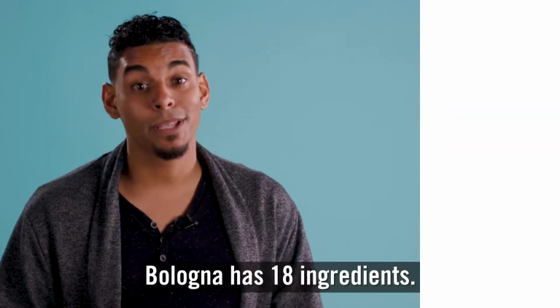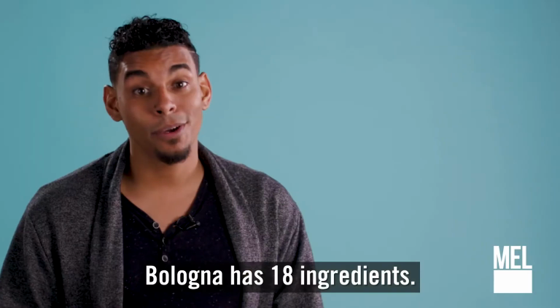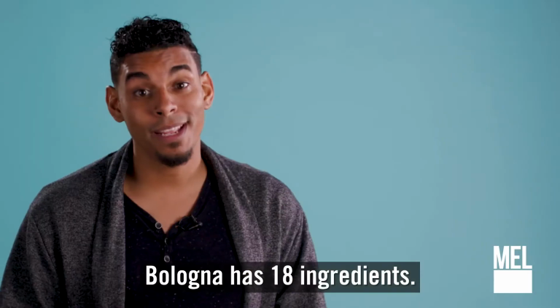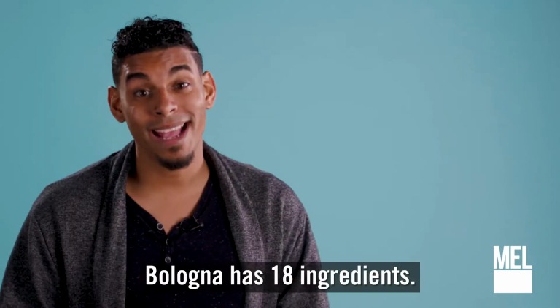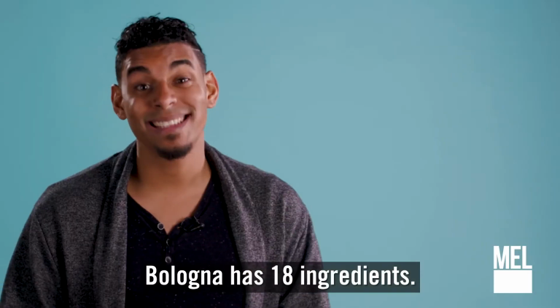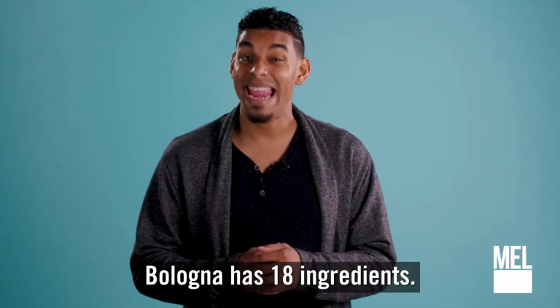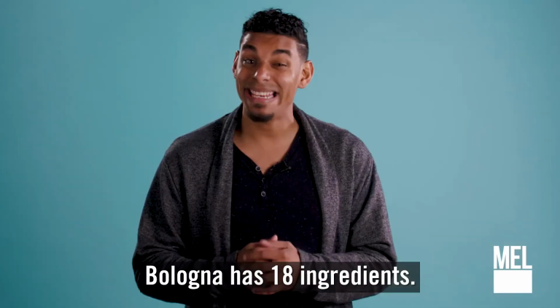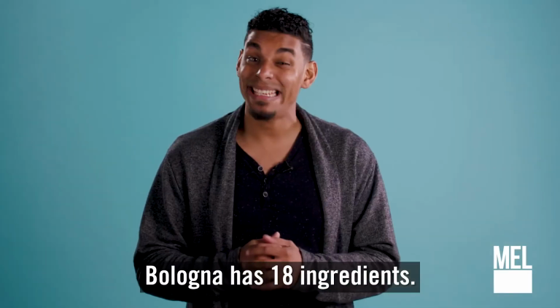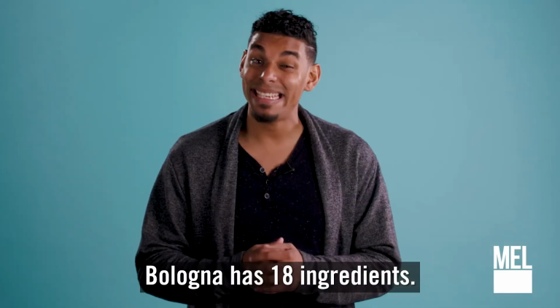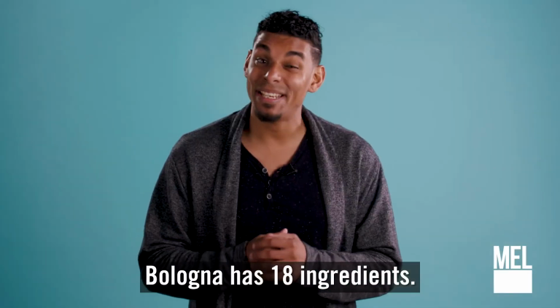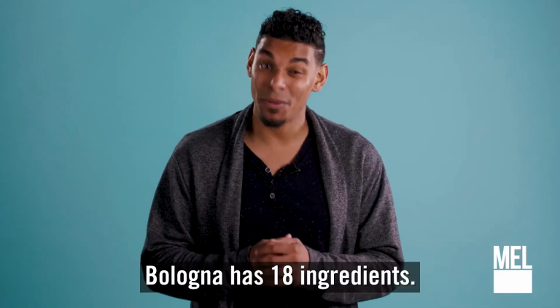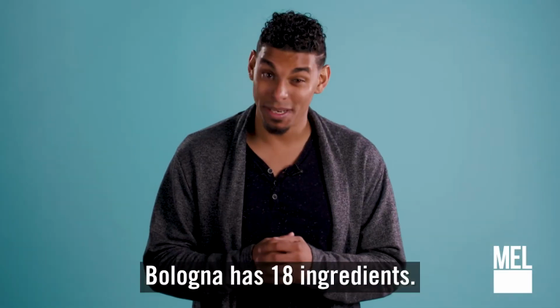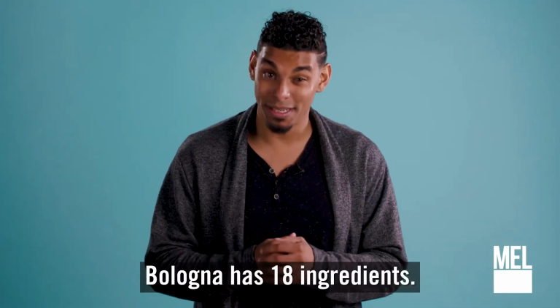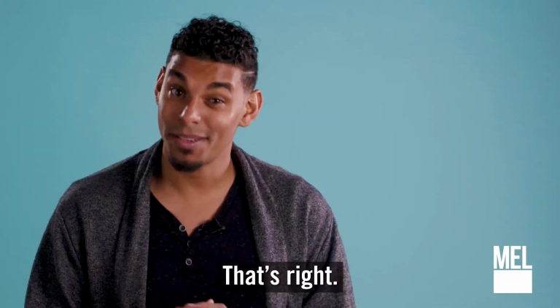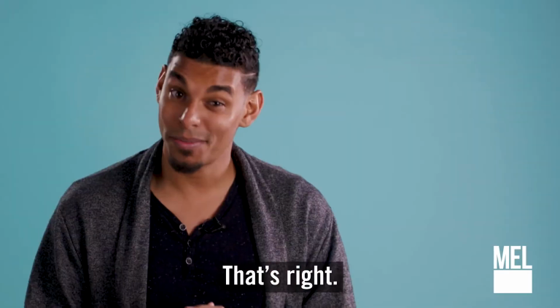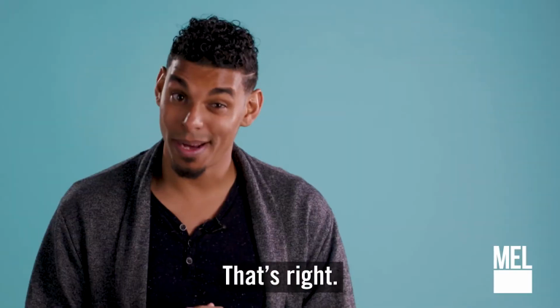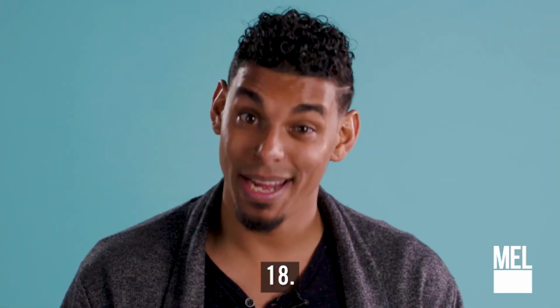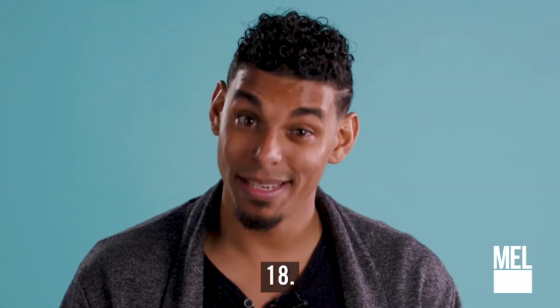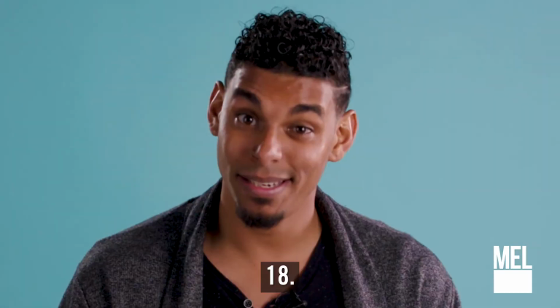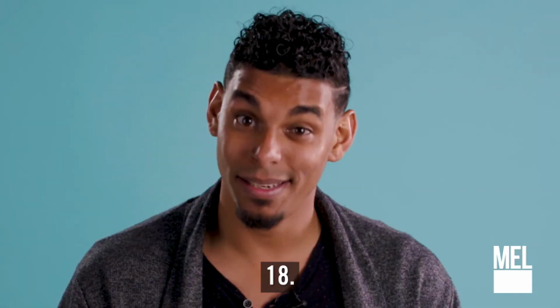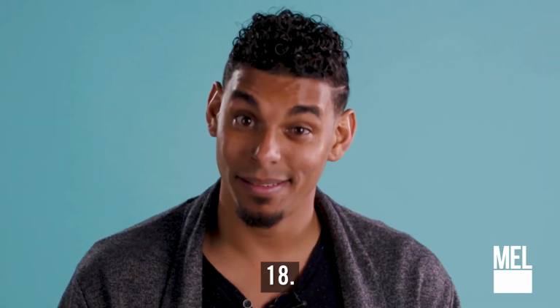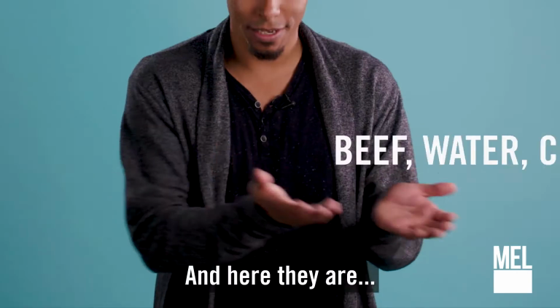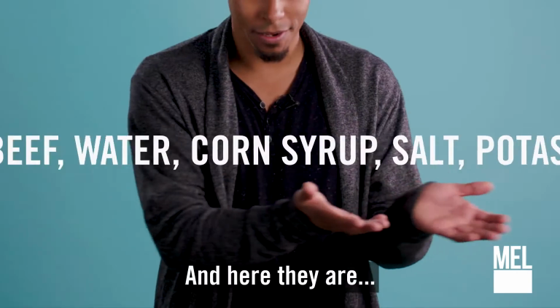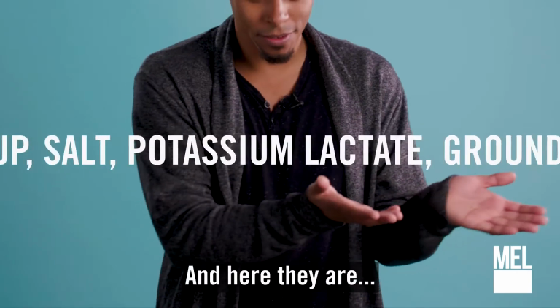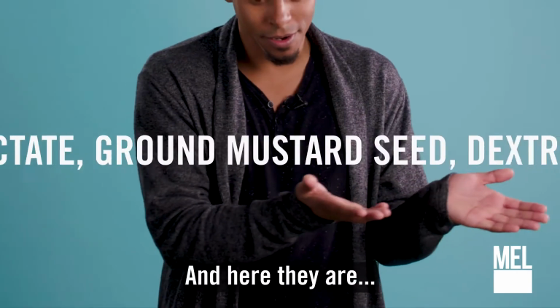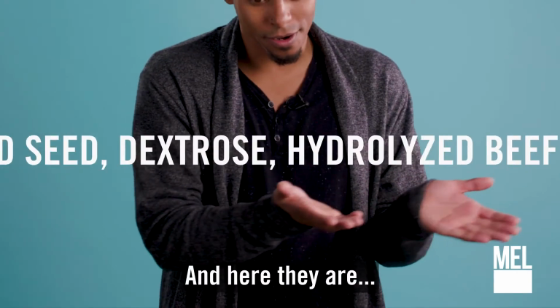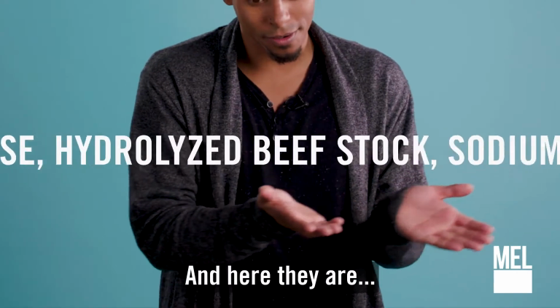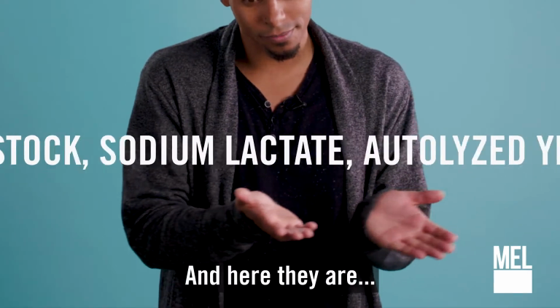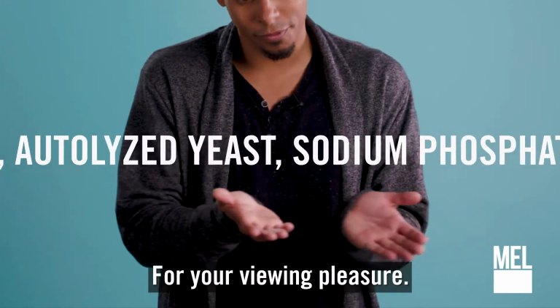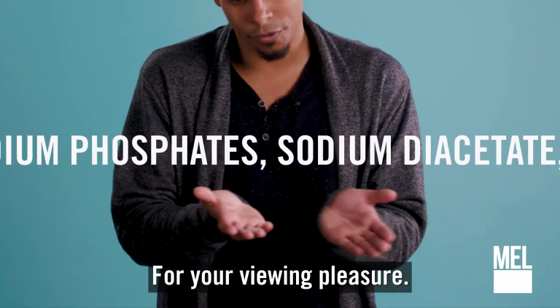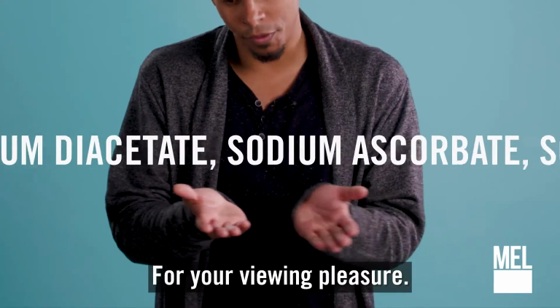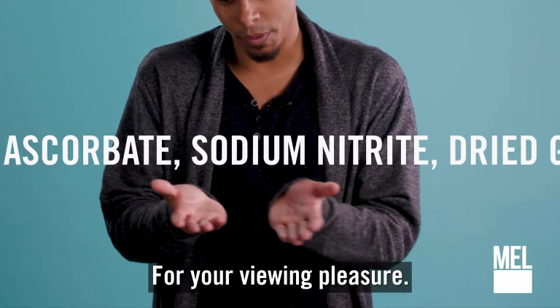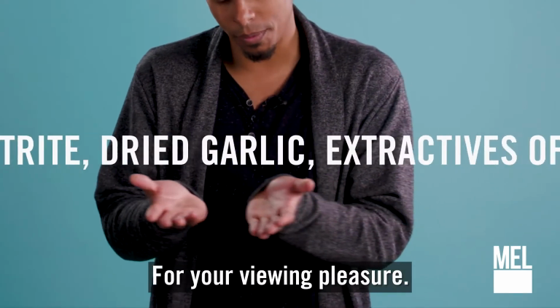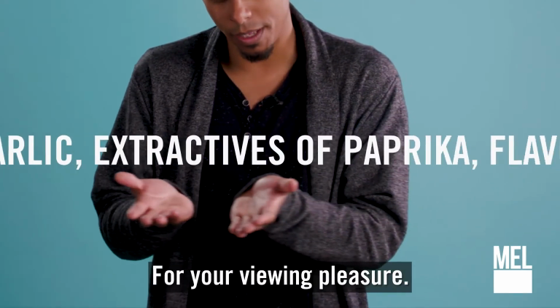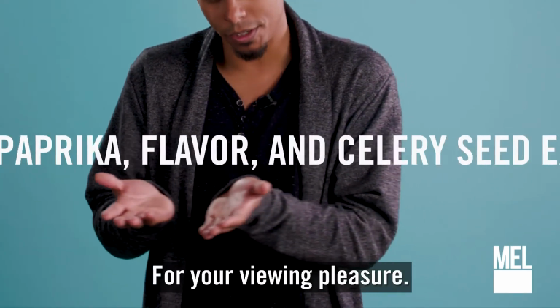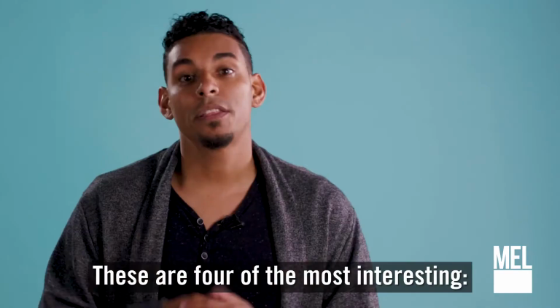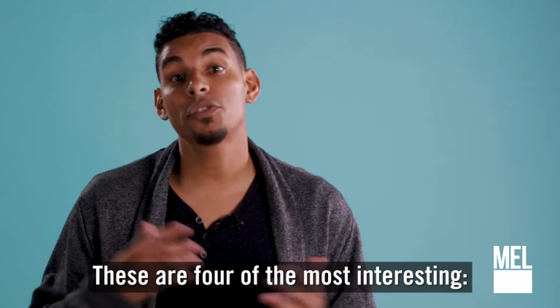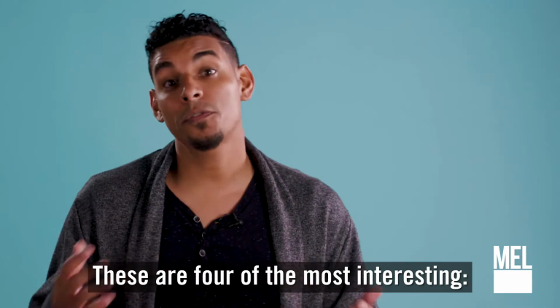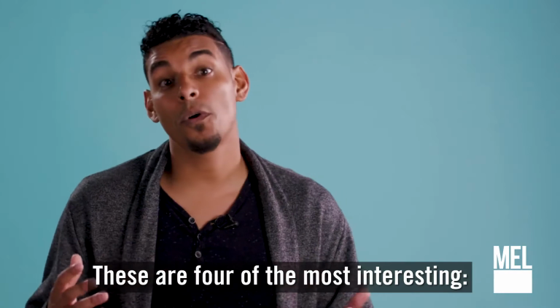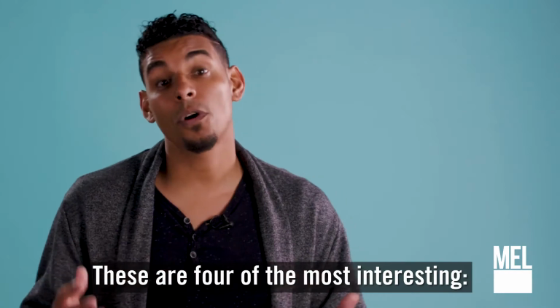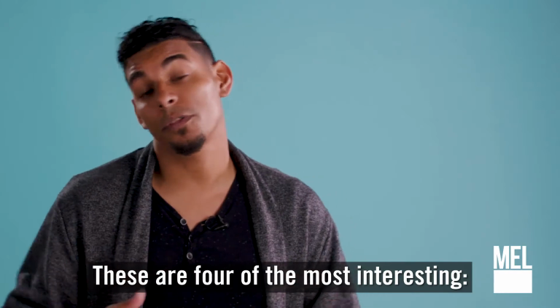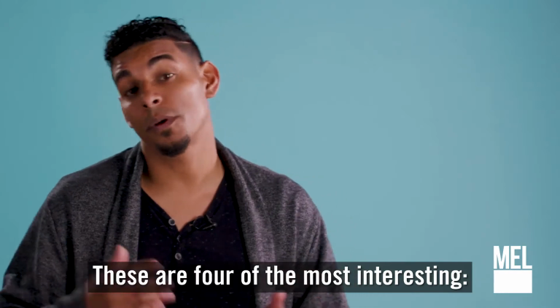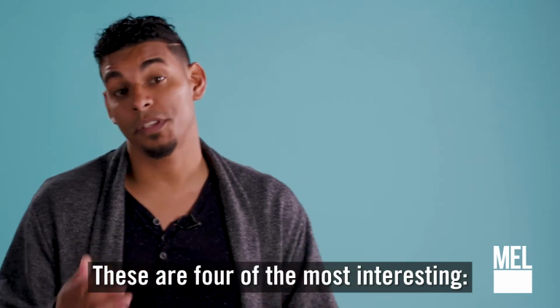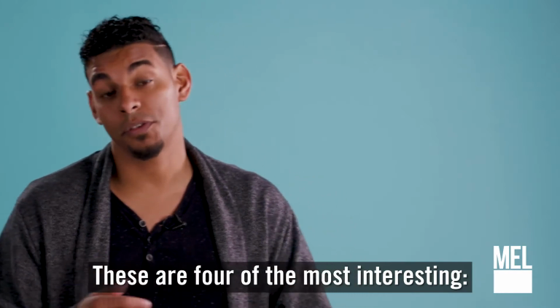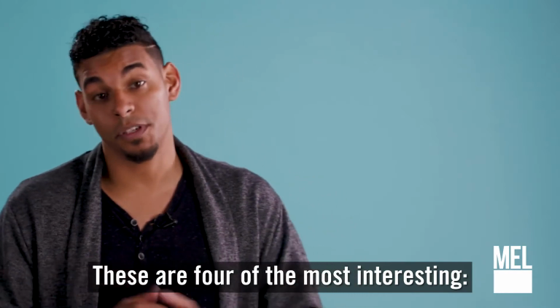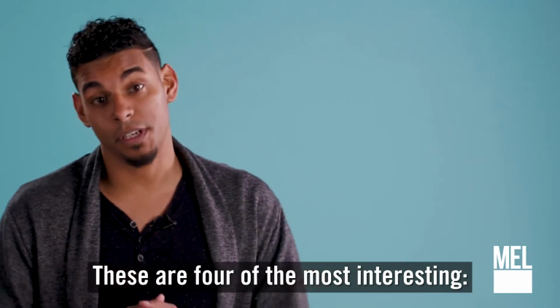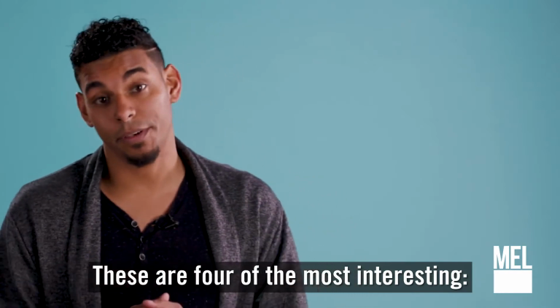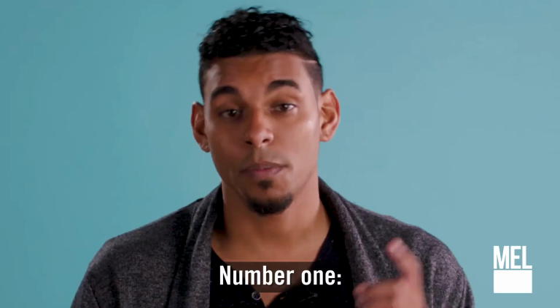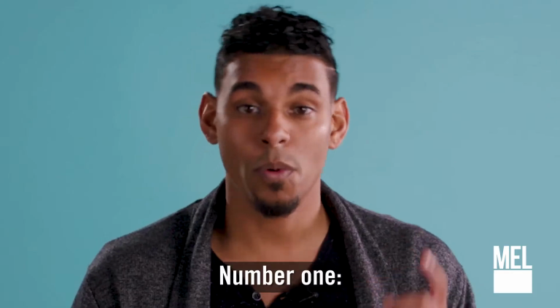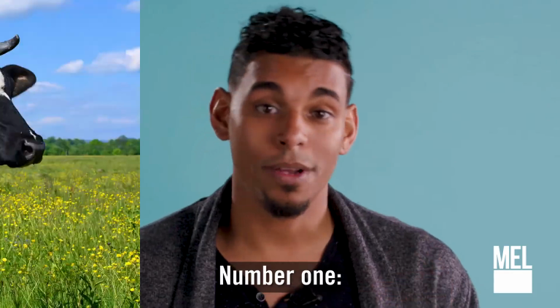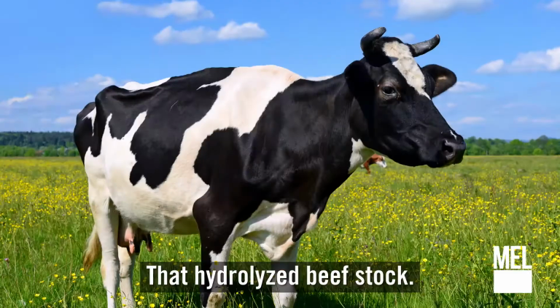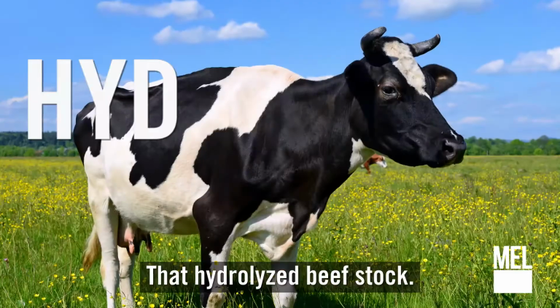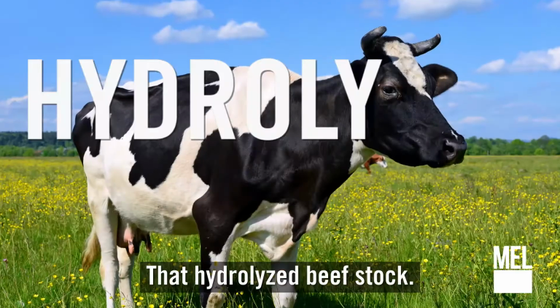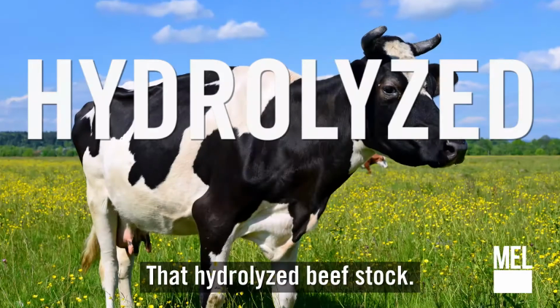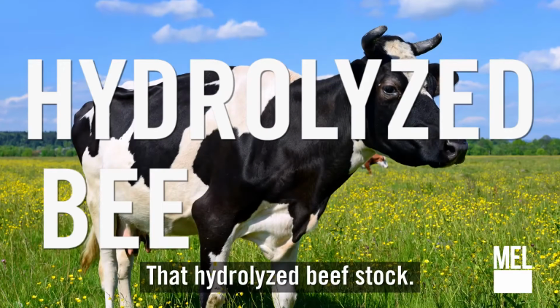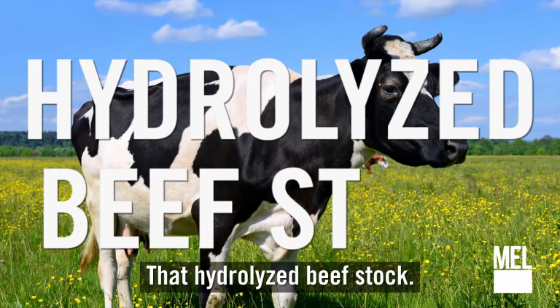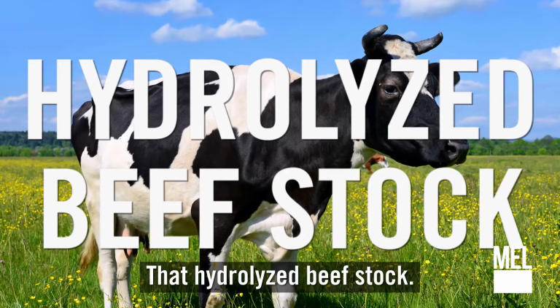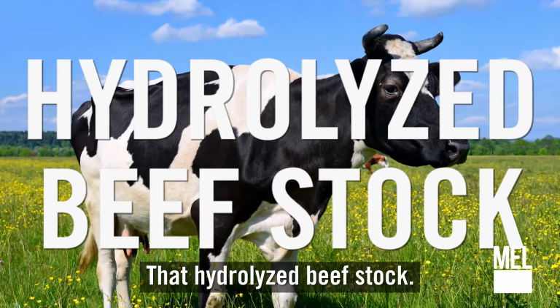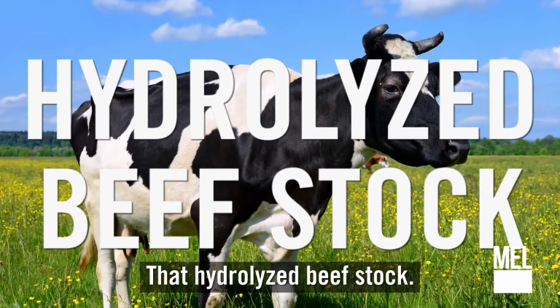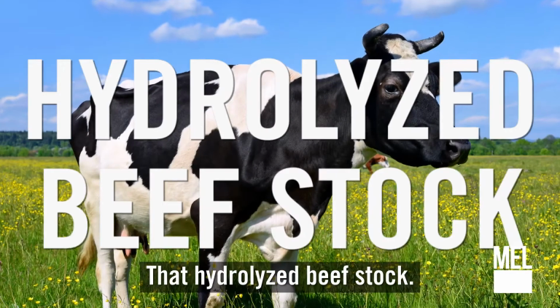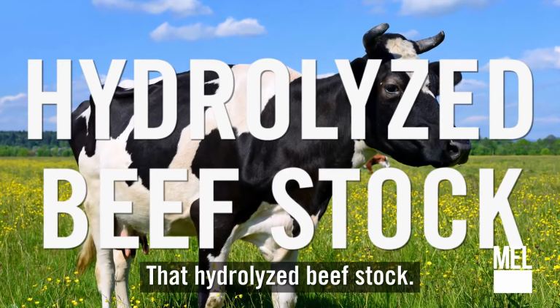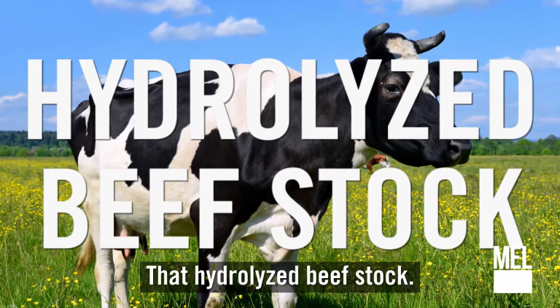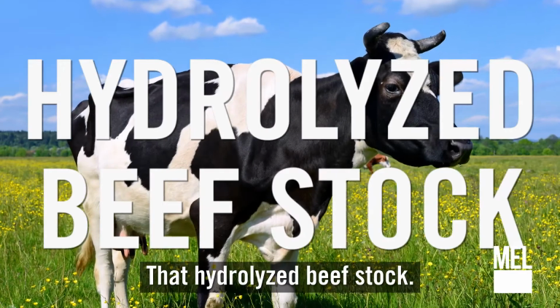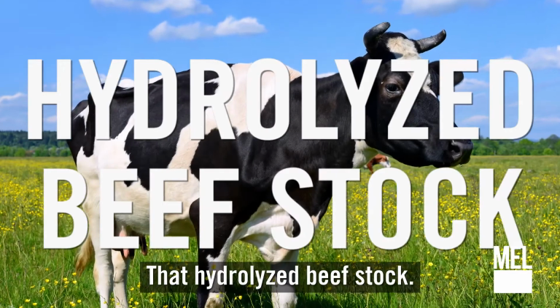Baloney has 18 ingredients. That's right, 18. And here they are for your viewing pleasure. These are four of the most interesting. Number one: hydrolyzed beef stock.